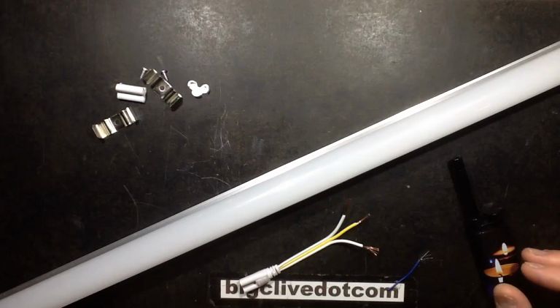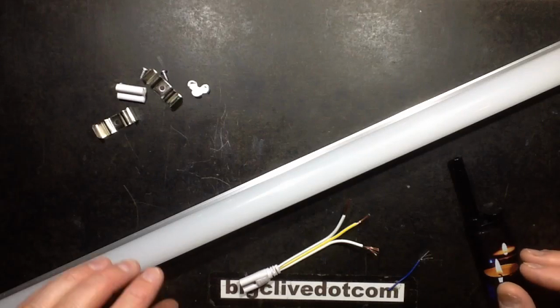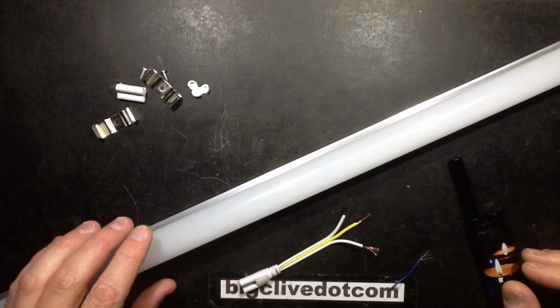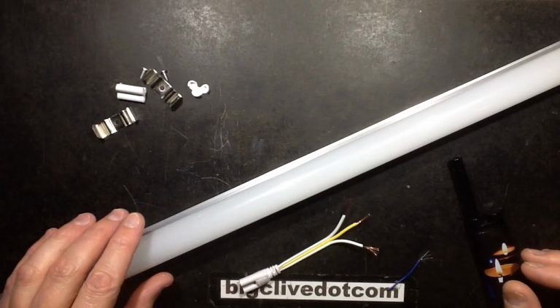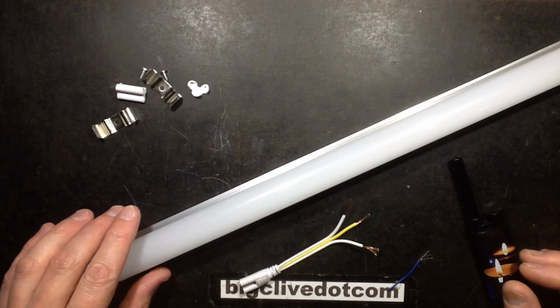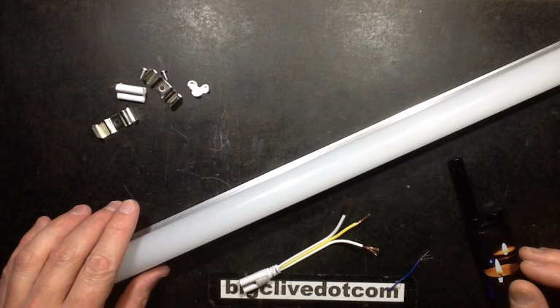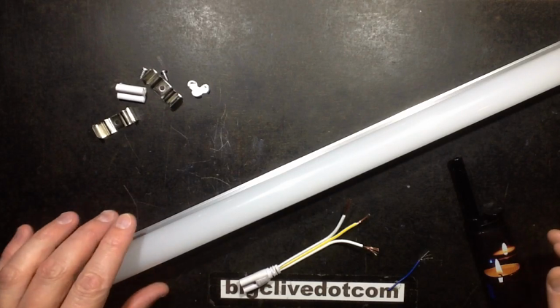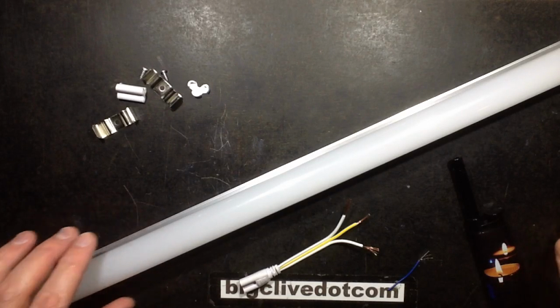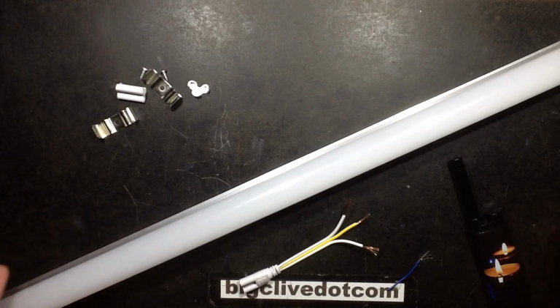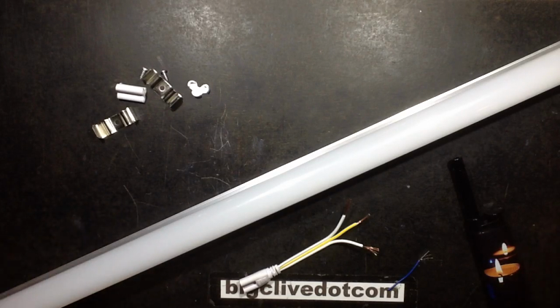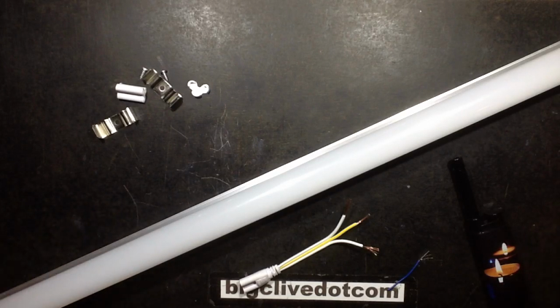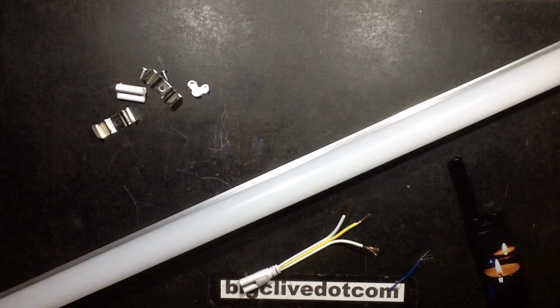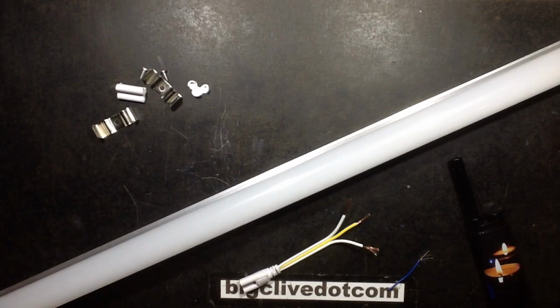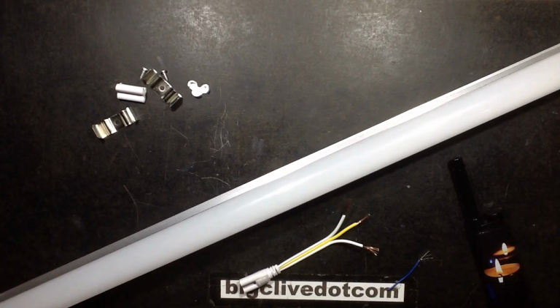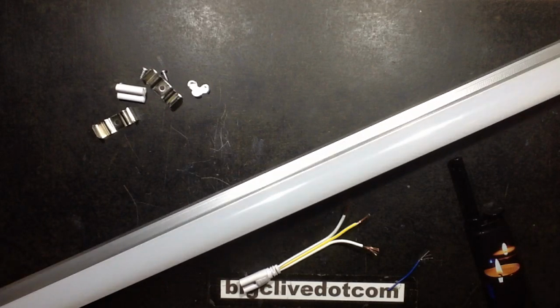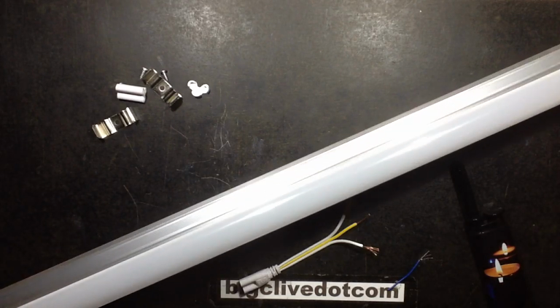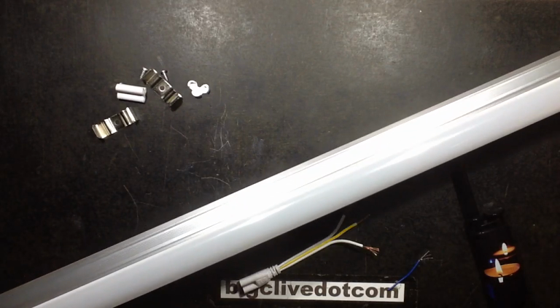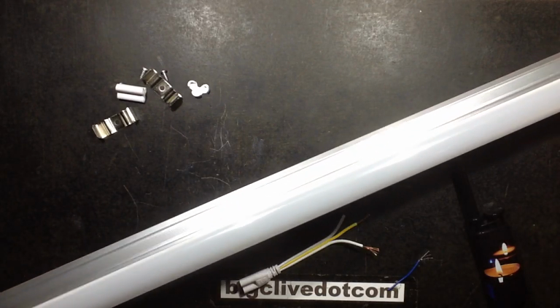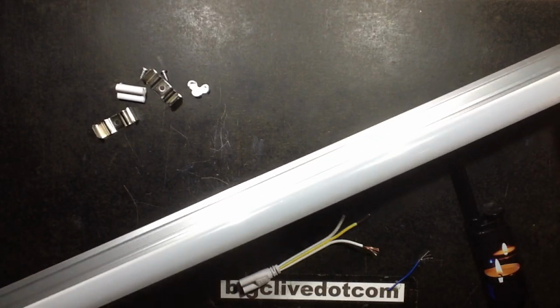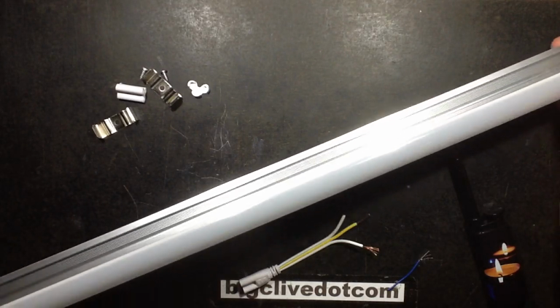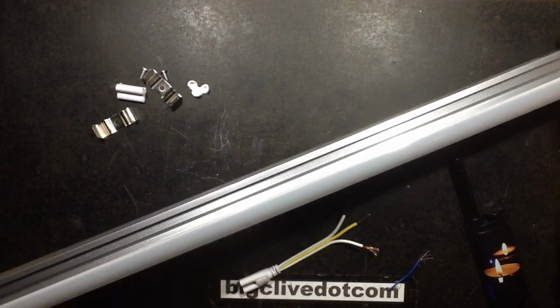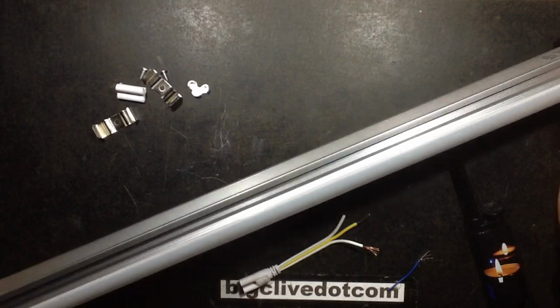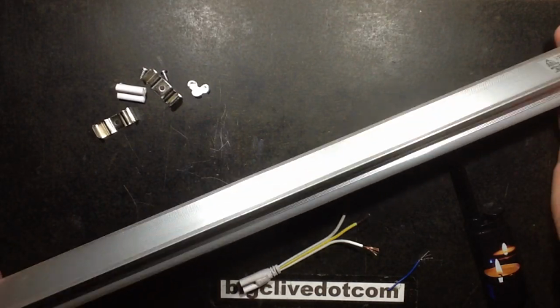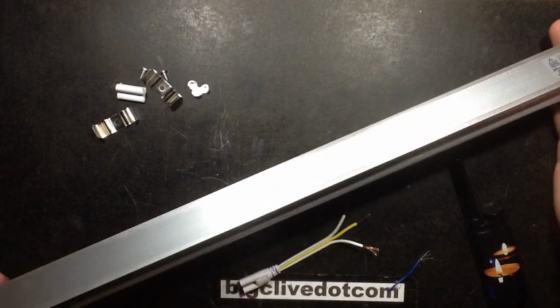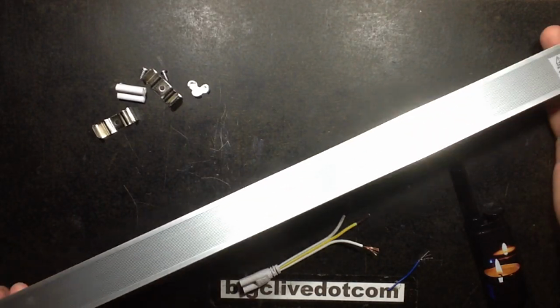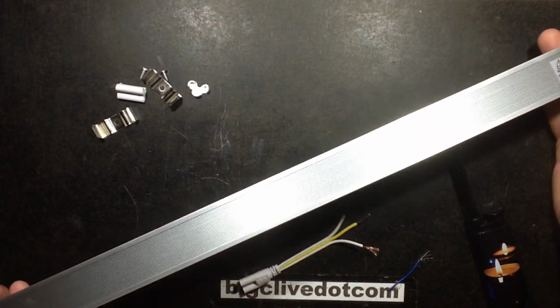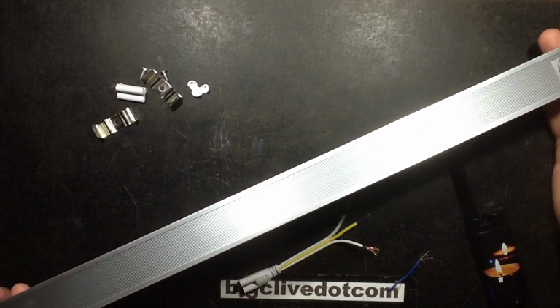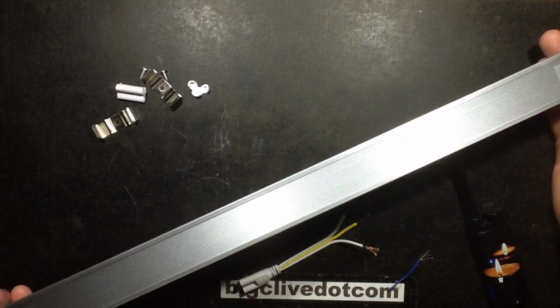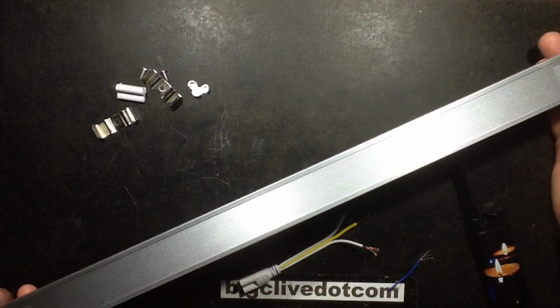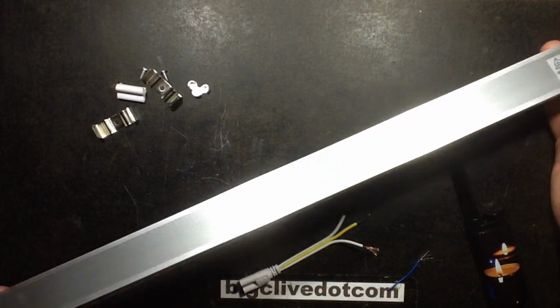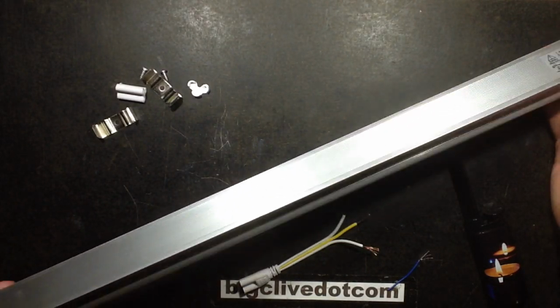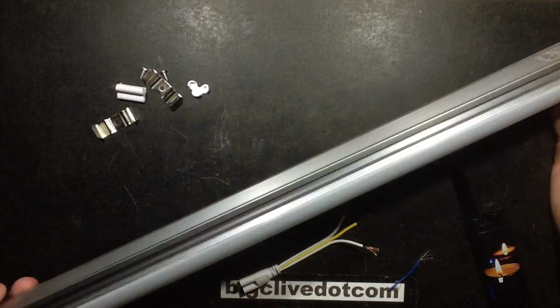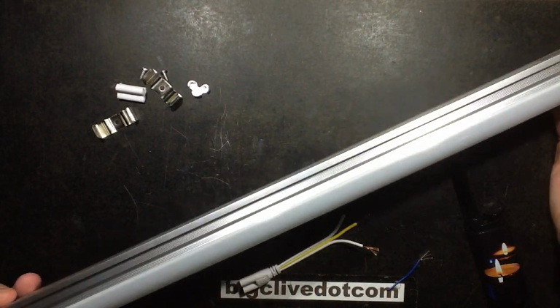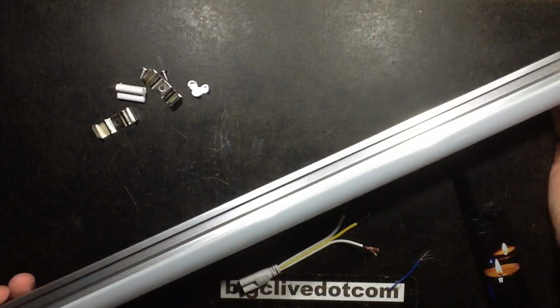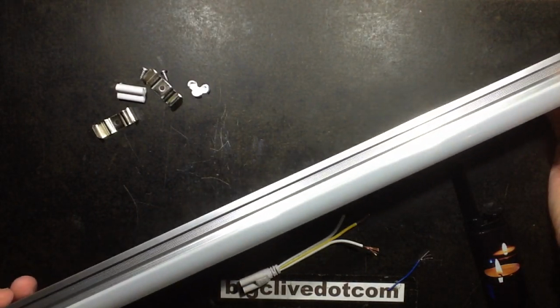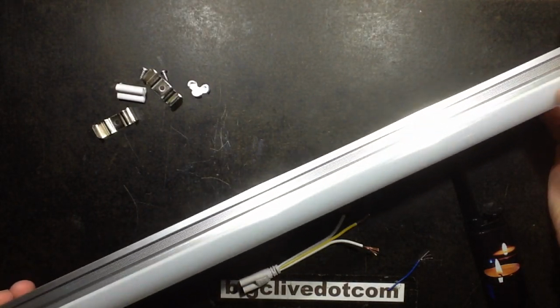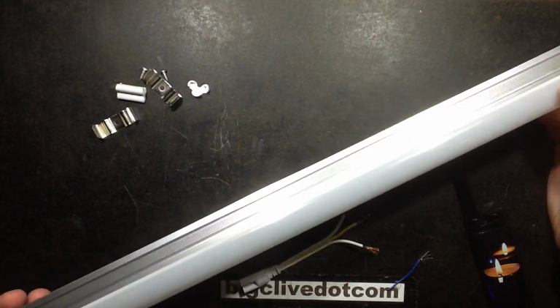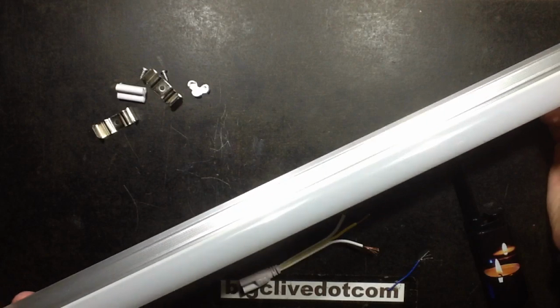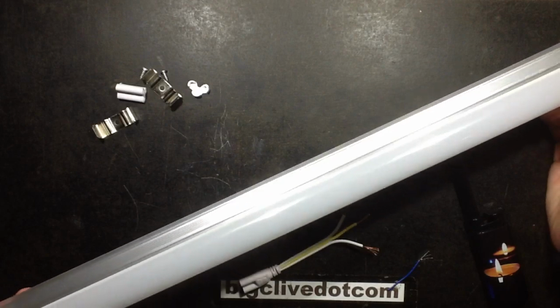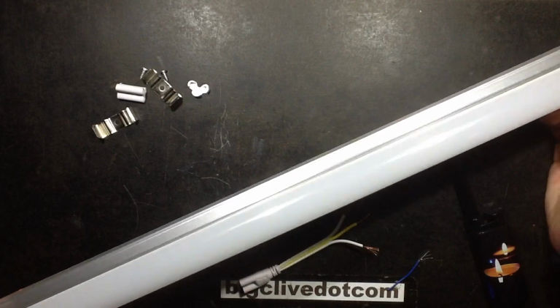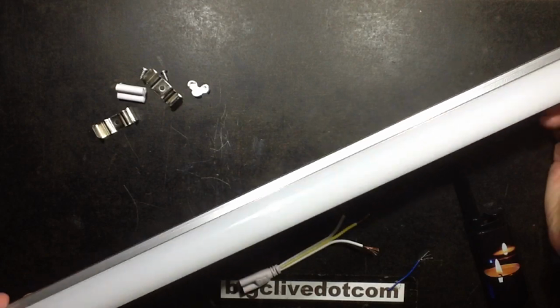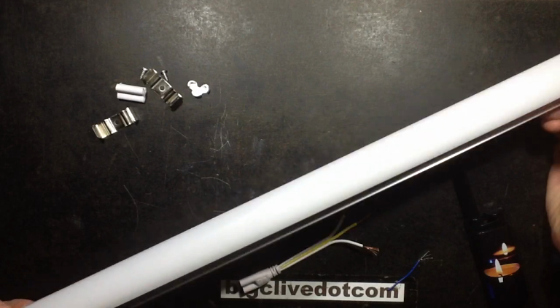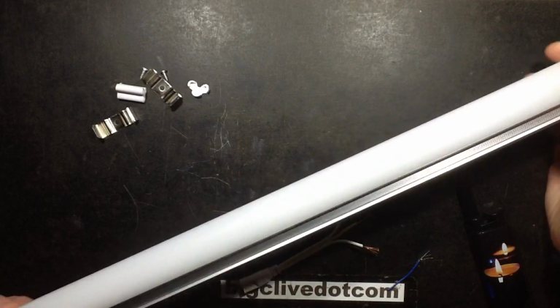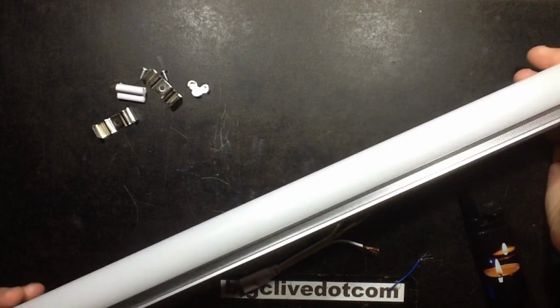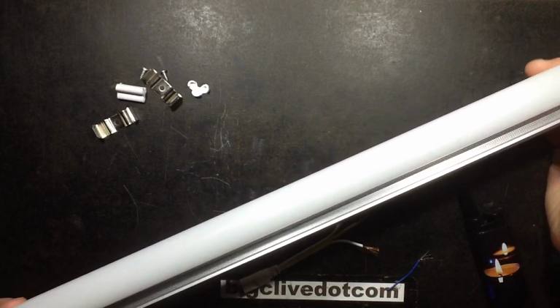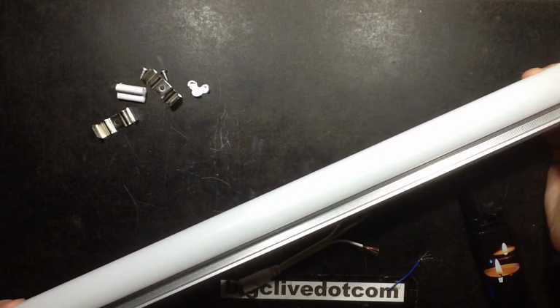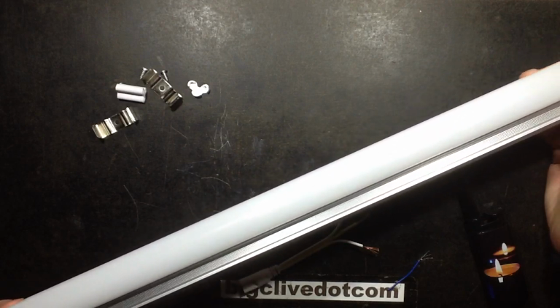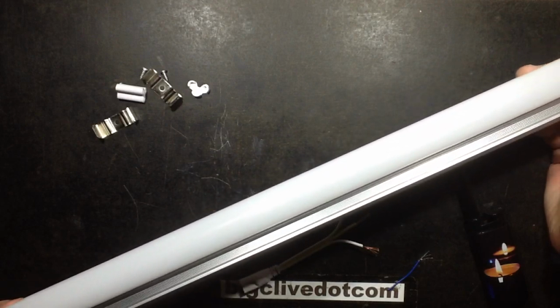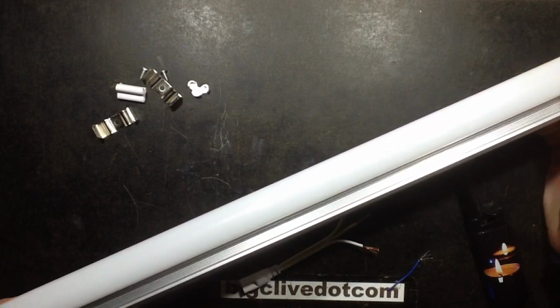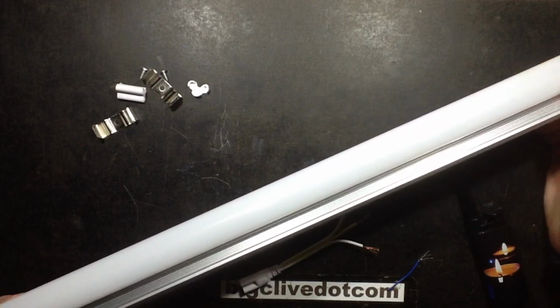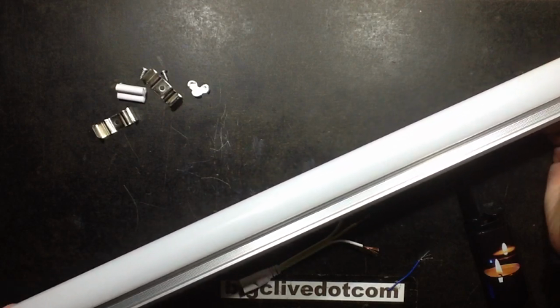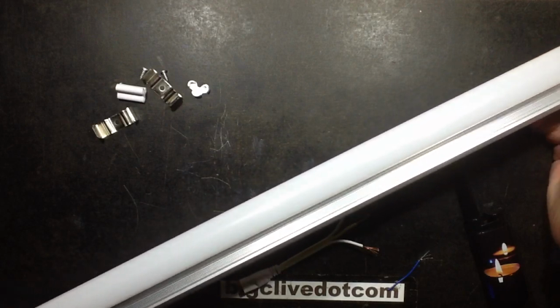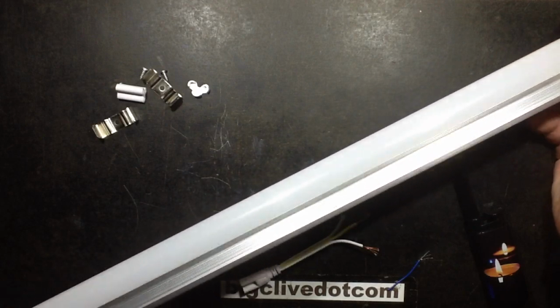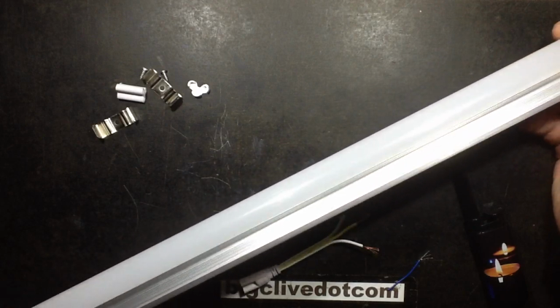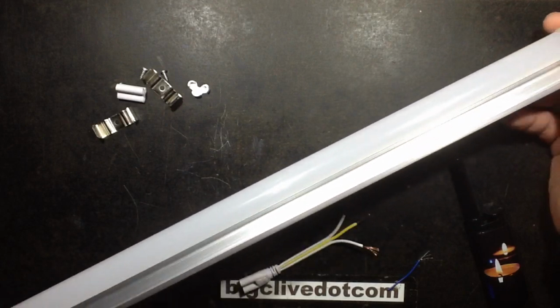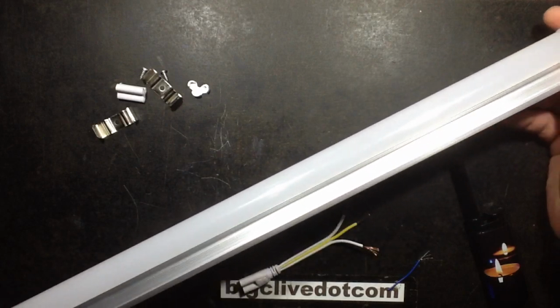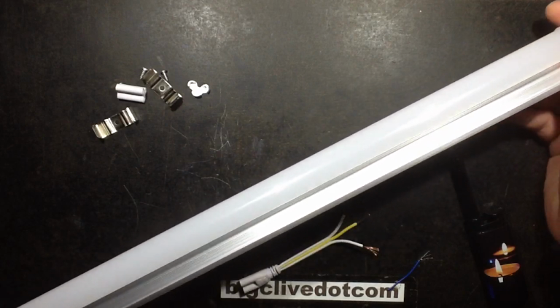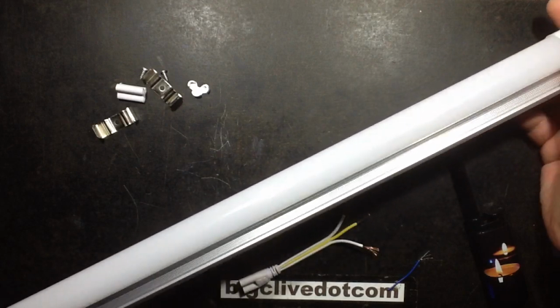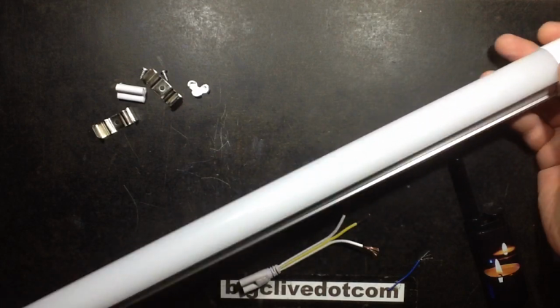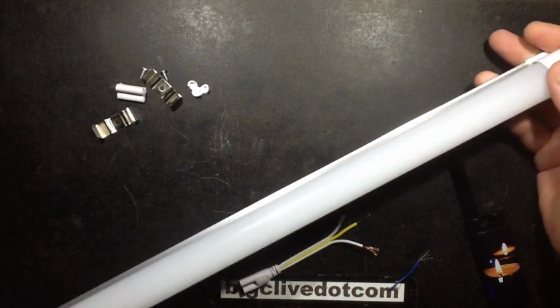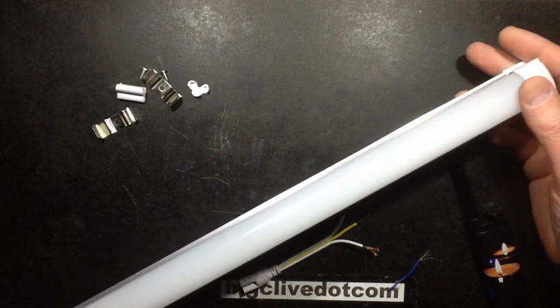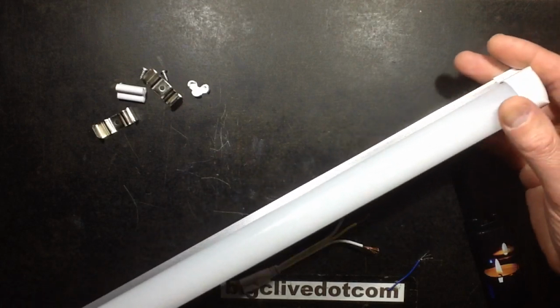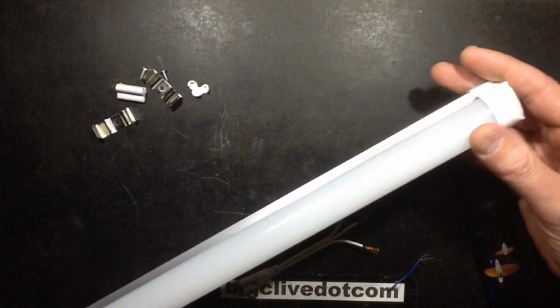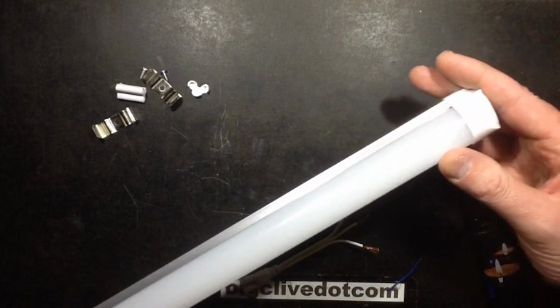I thought it was time to get one of these LED replacements for fluorescent fittings. You can either get the tube on its own or fully integrated into a fitting.